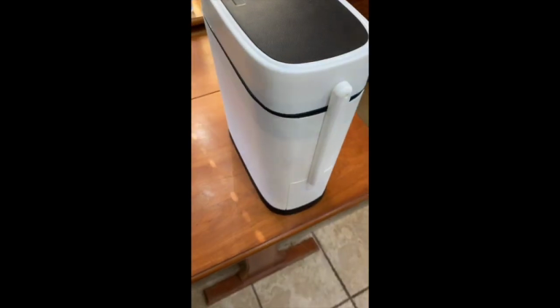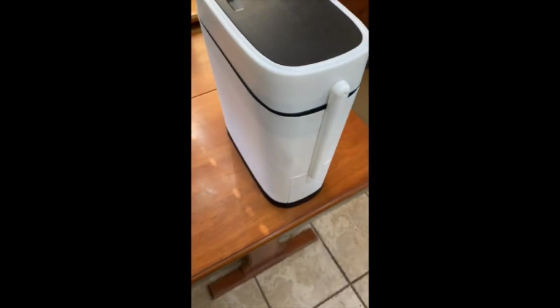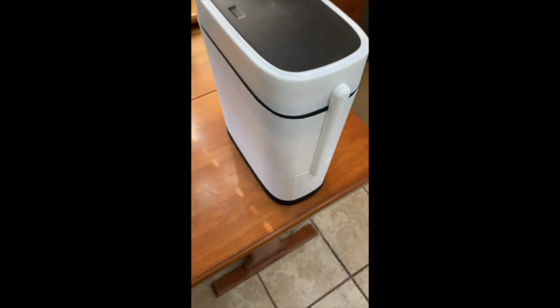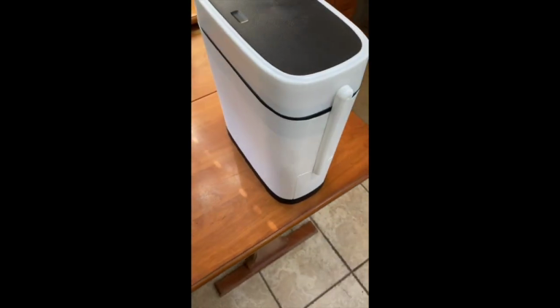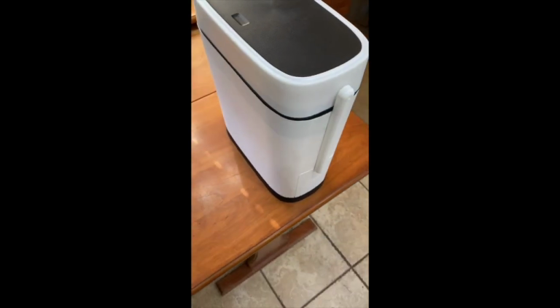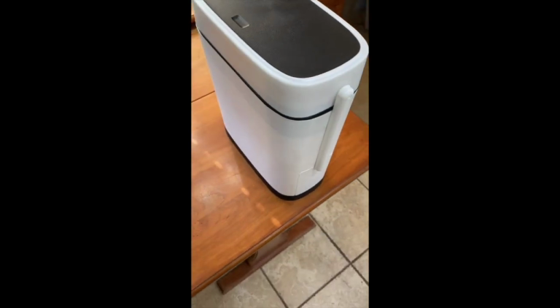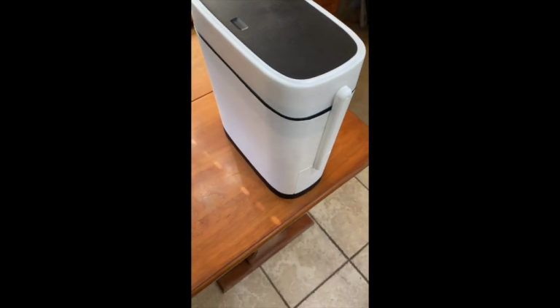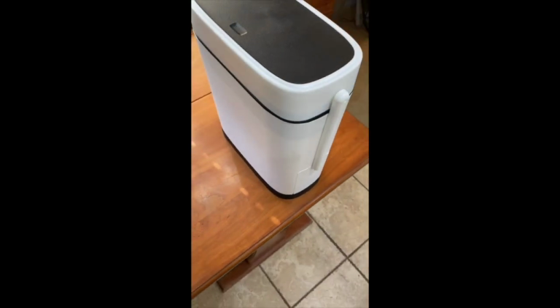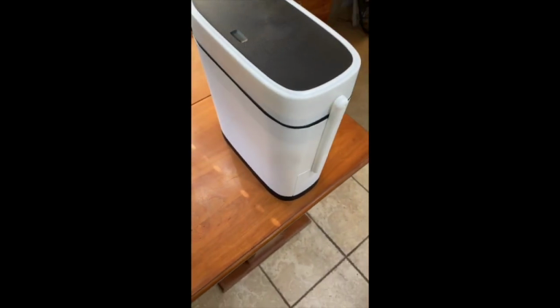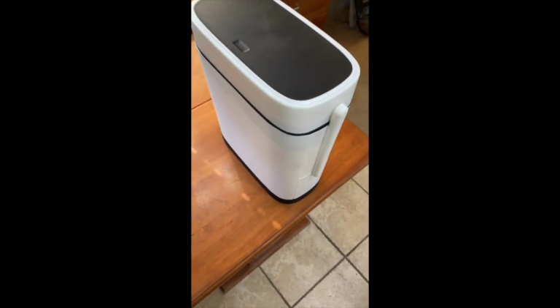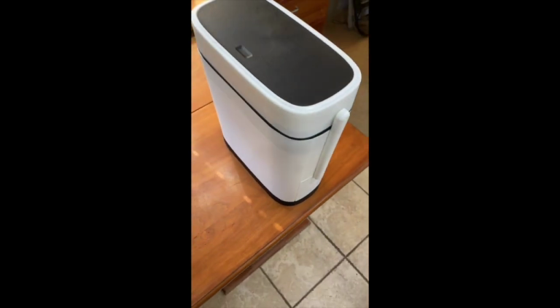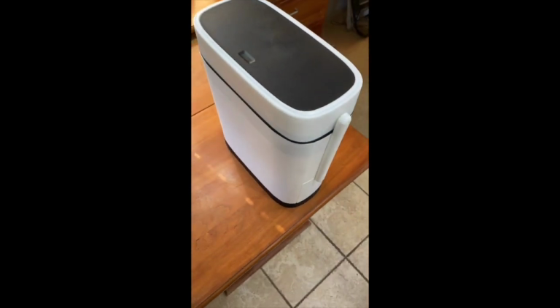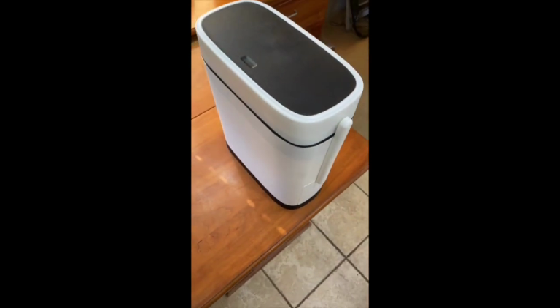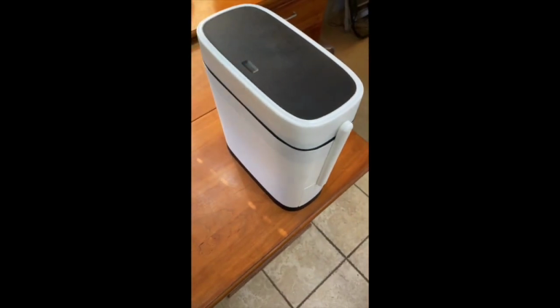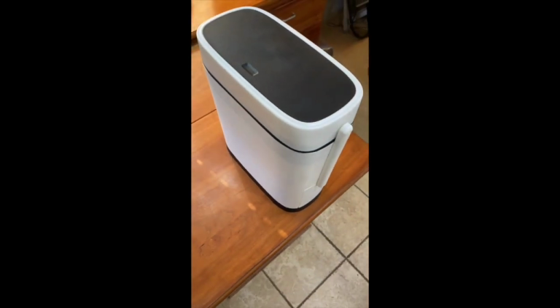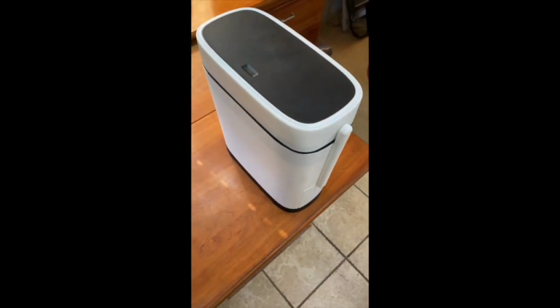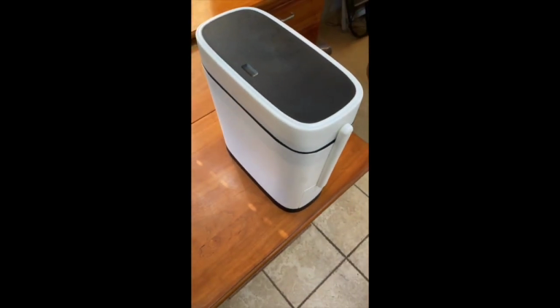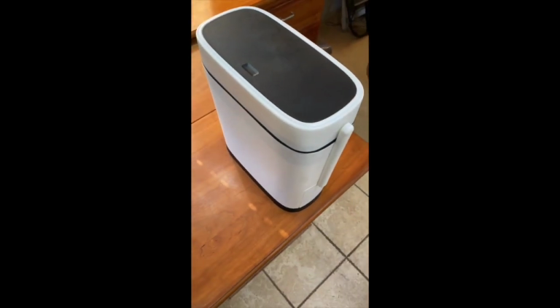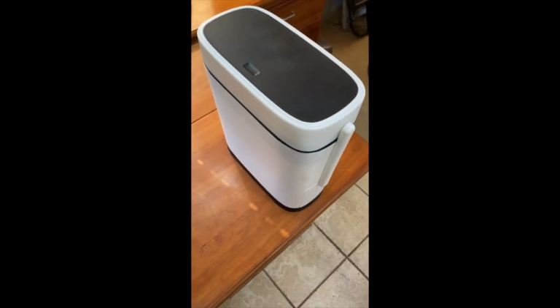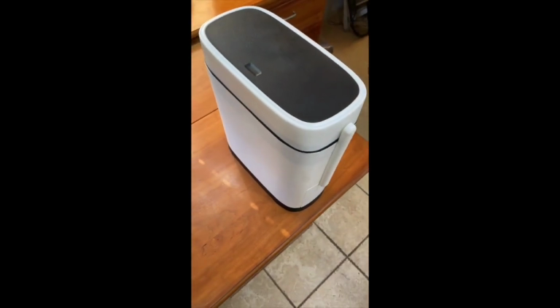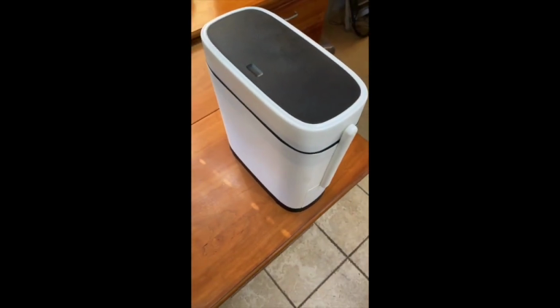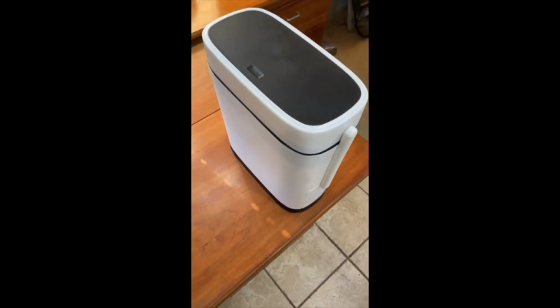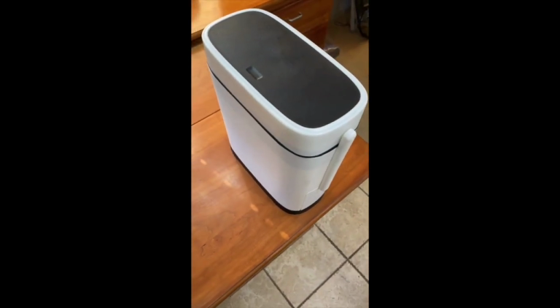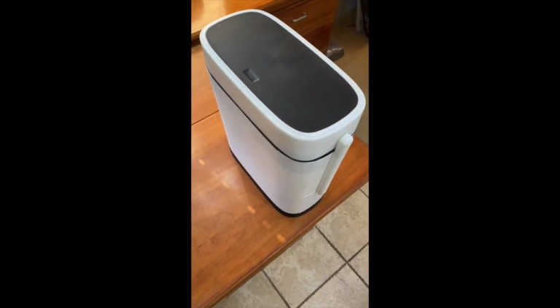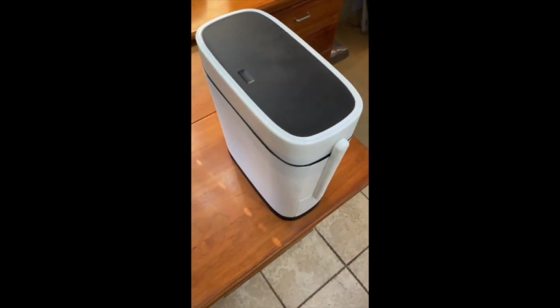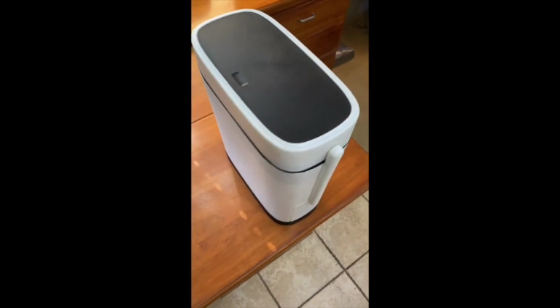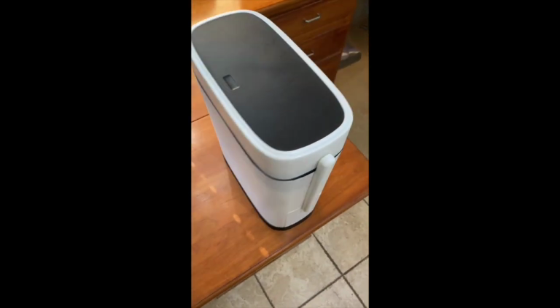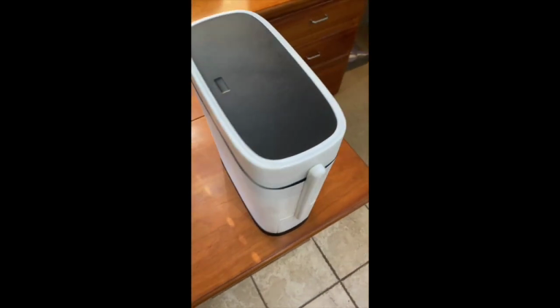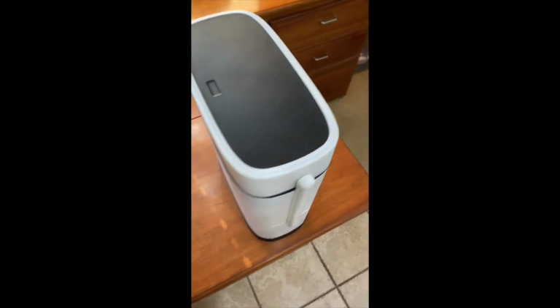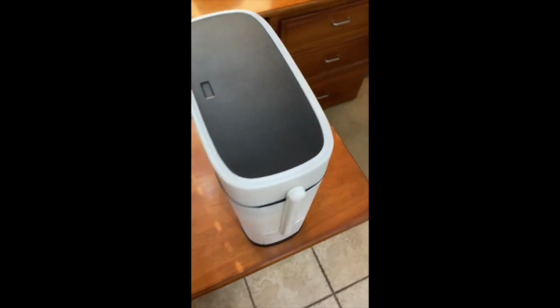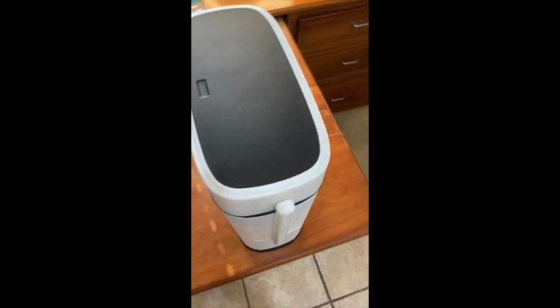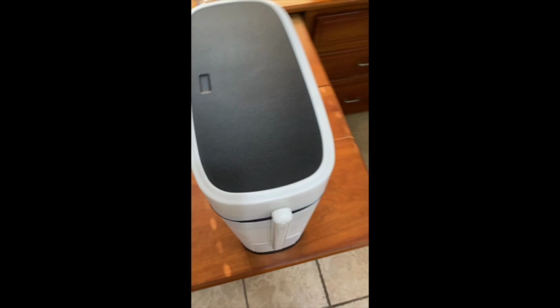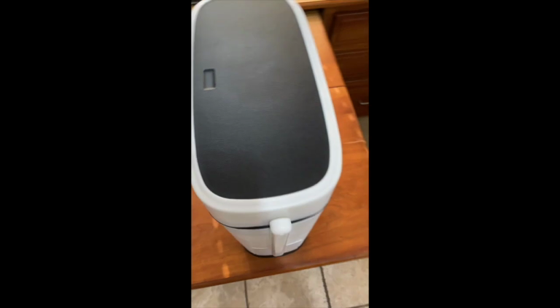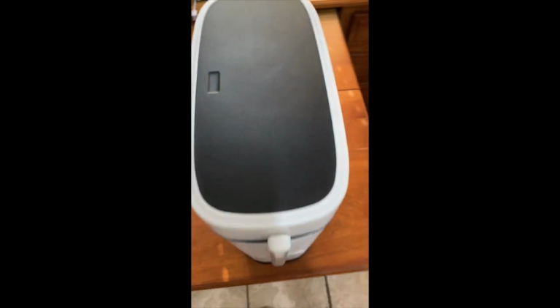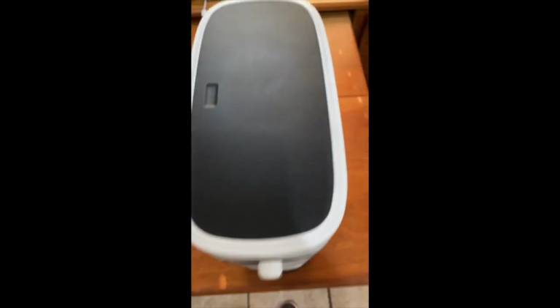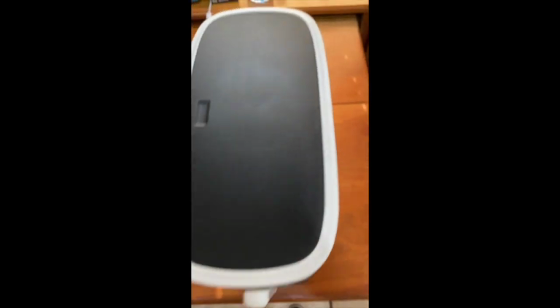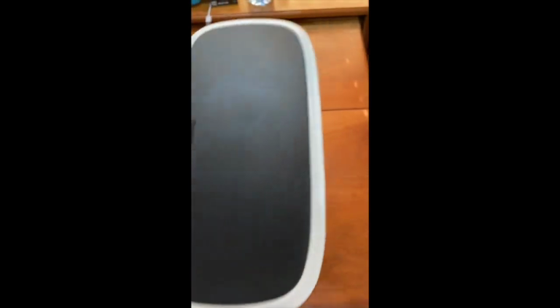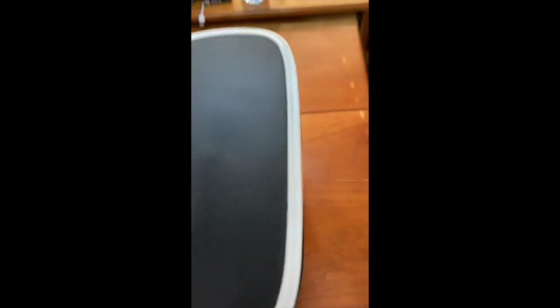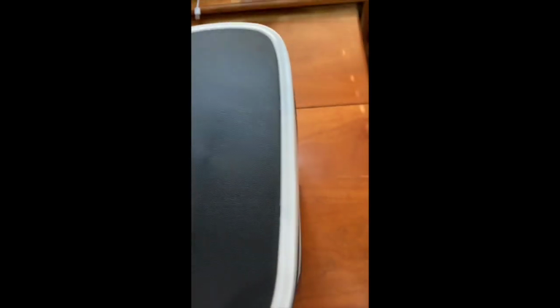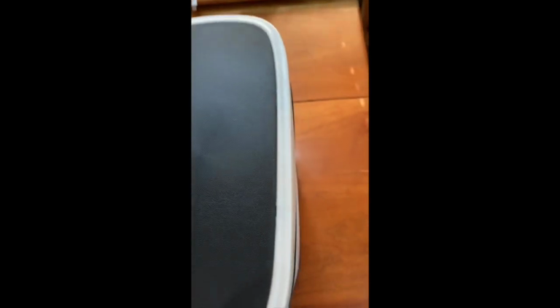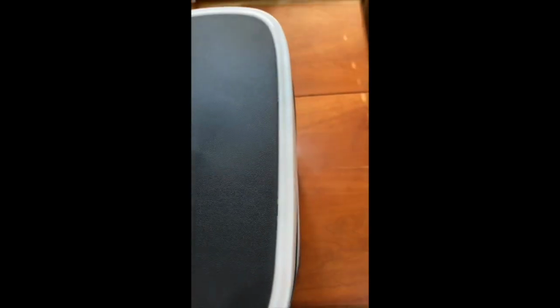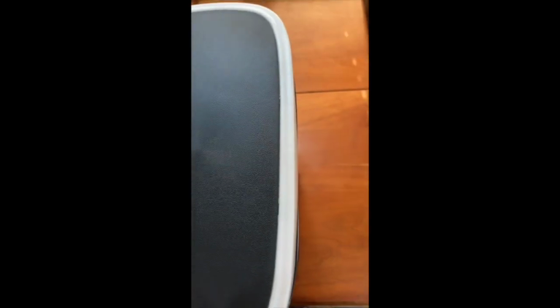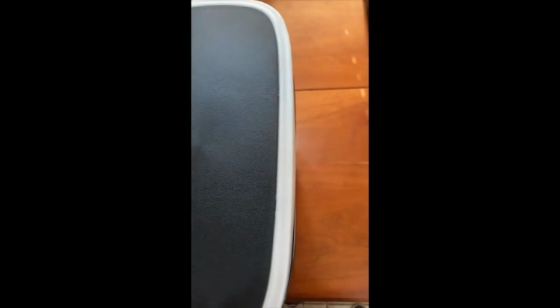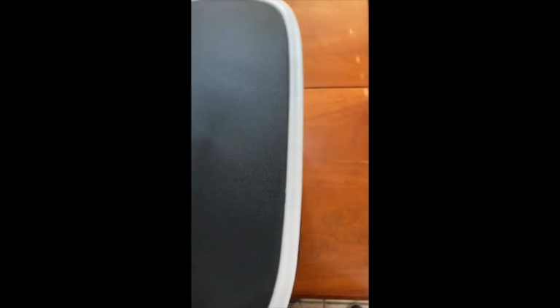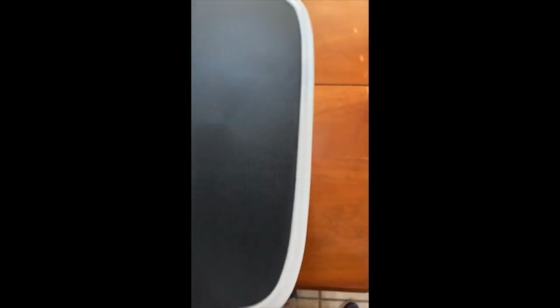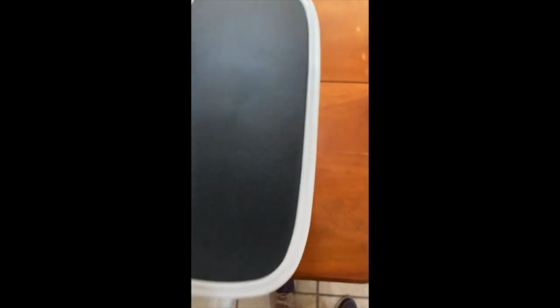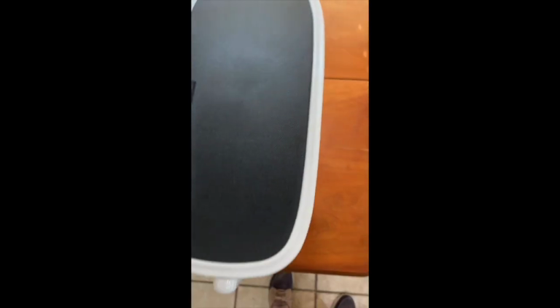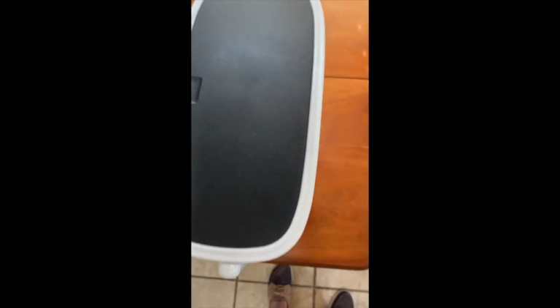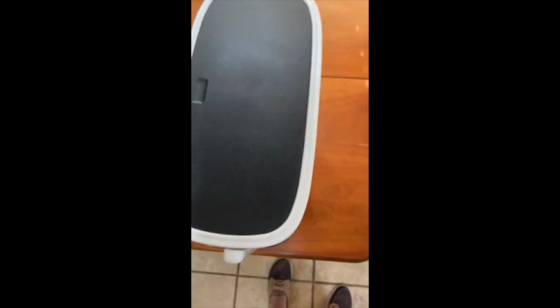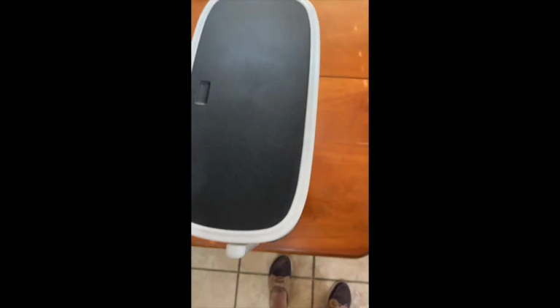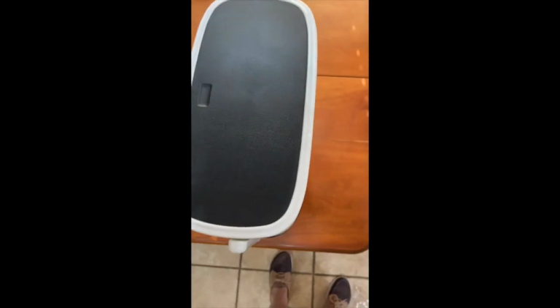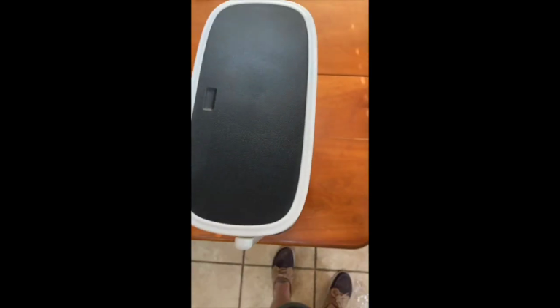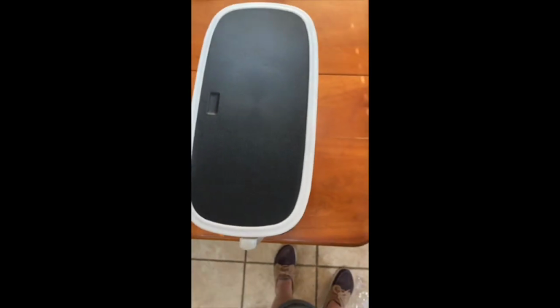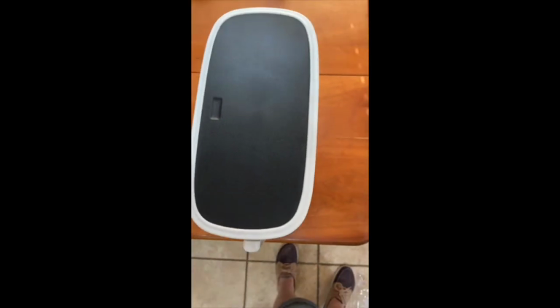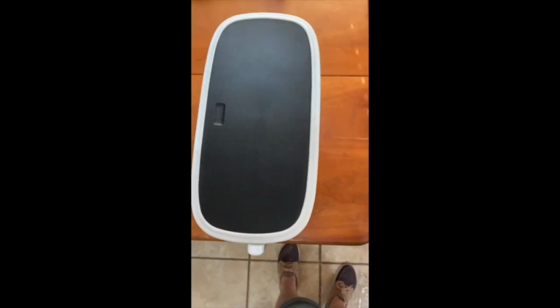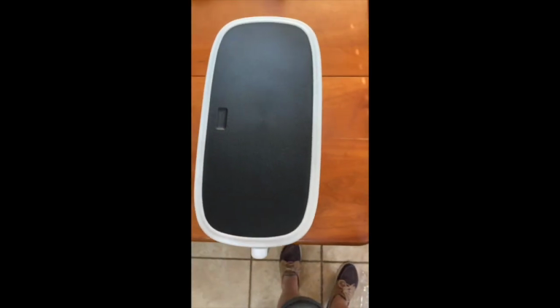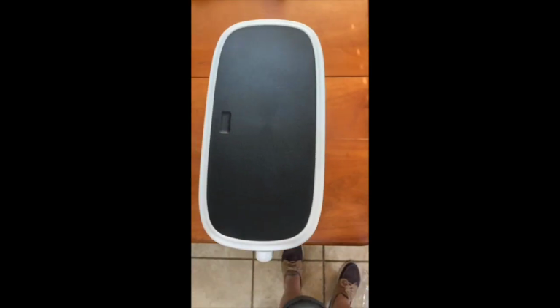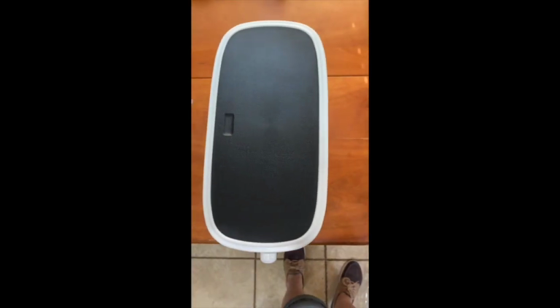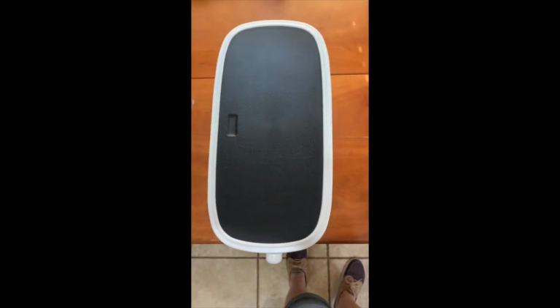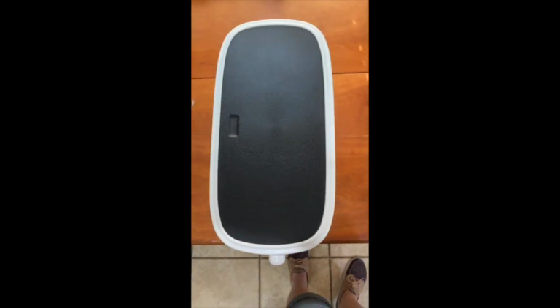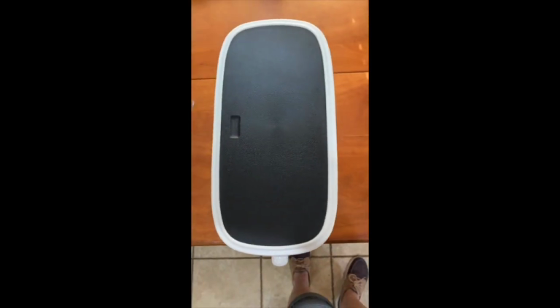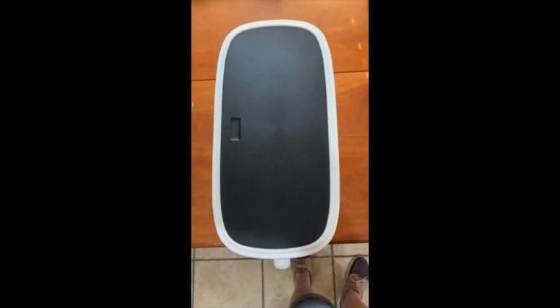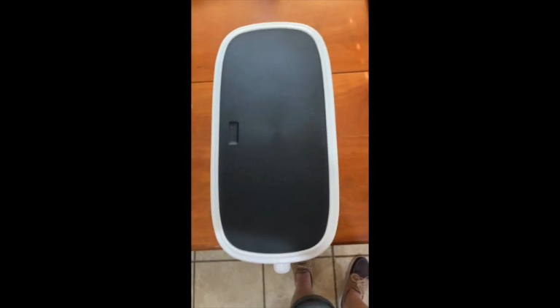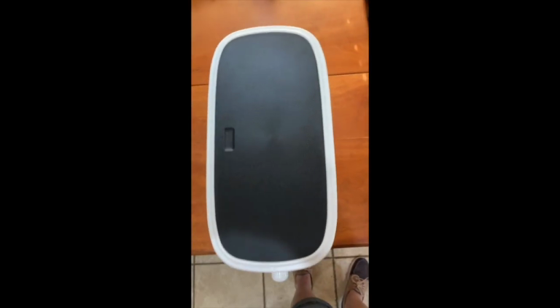Overall I'm very pleased with this trash can. My only complaint is finding small bags to fit it.